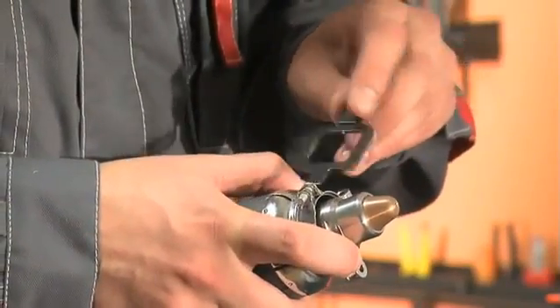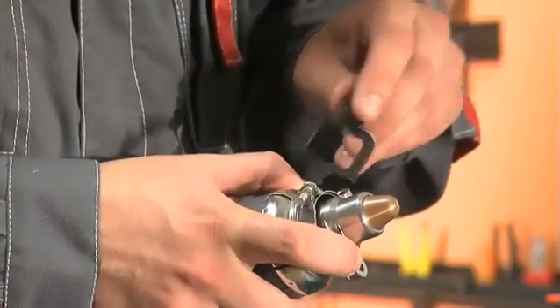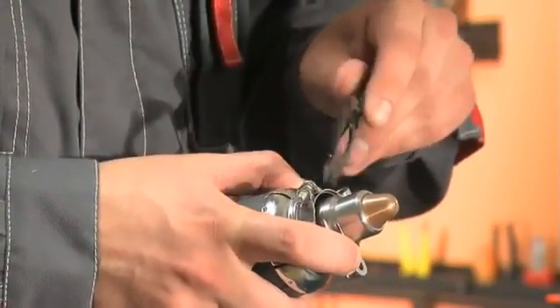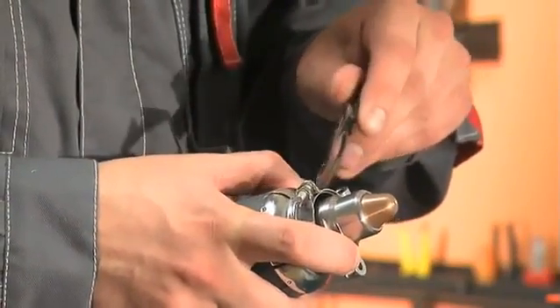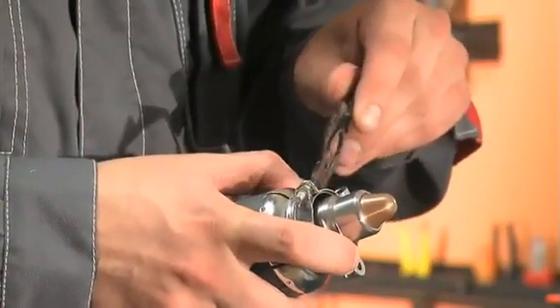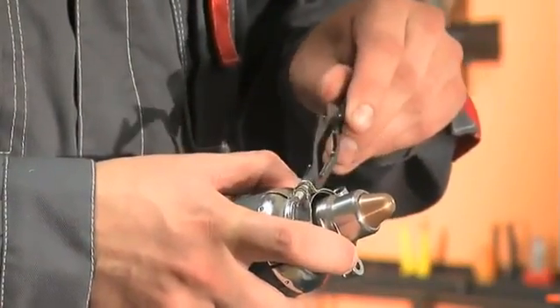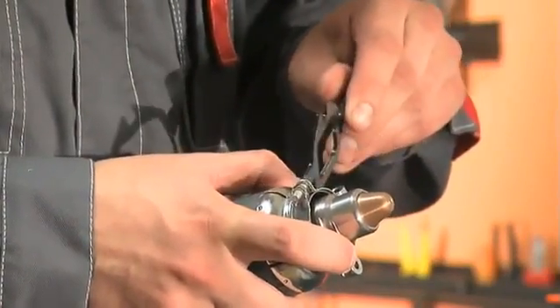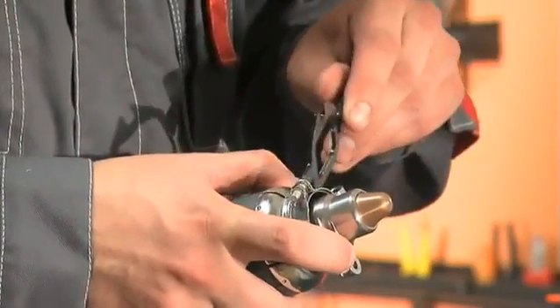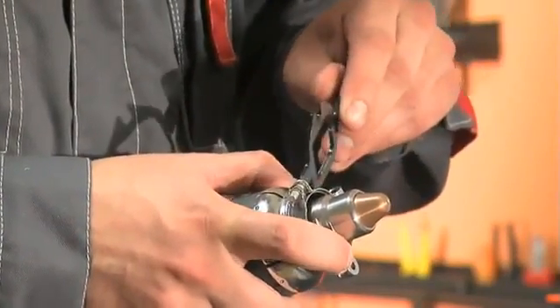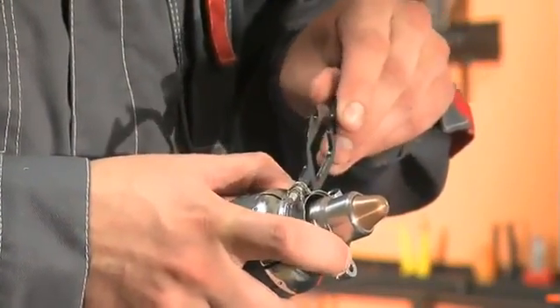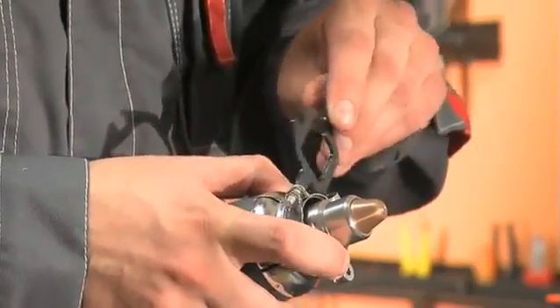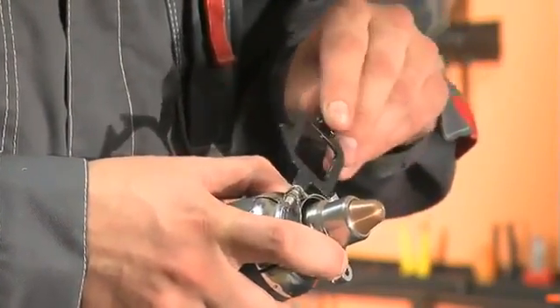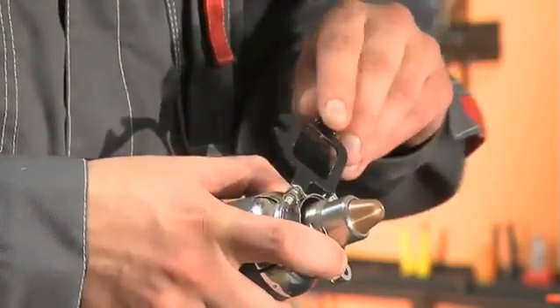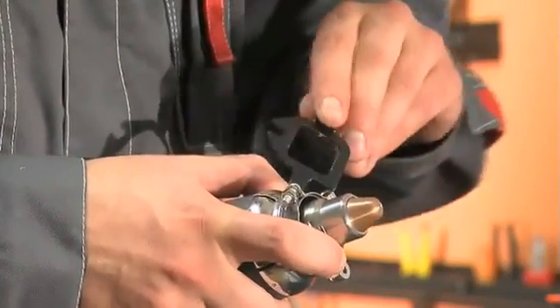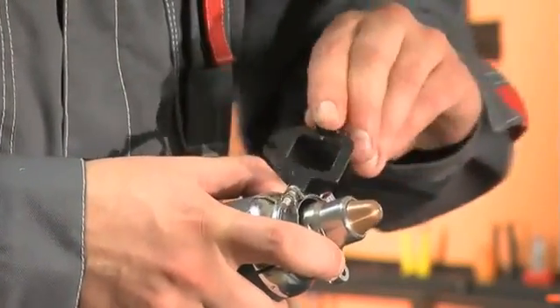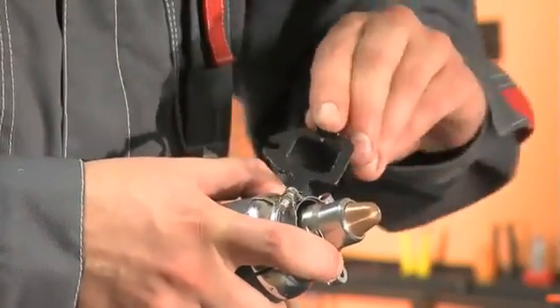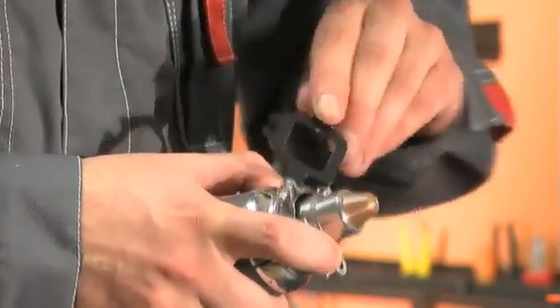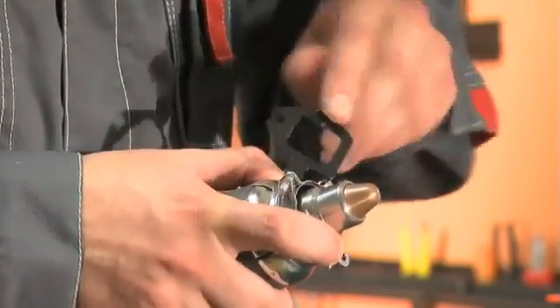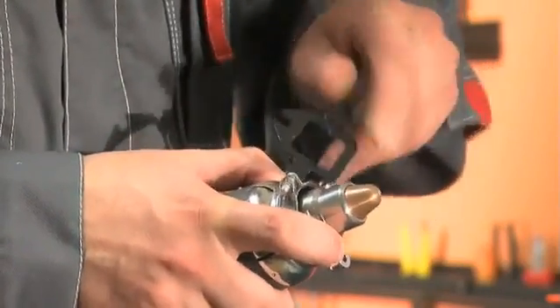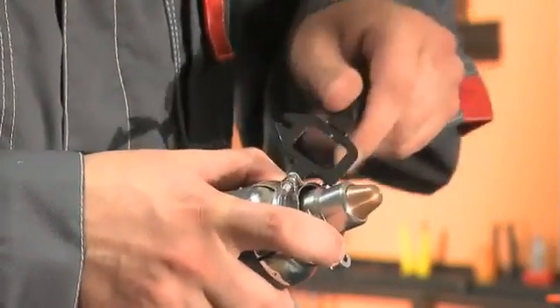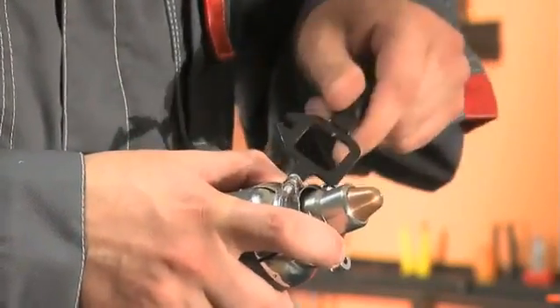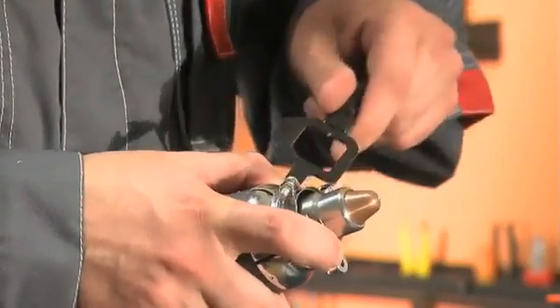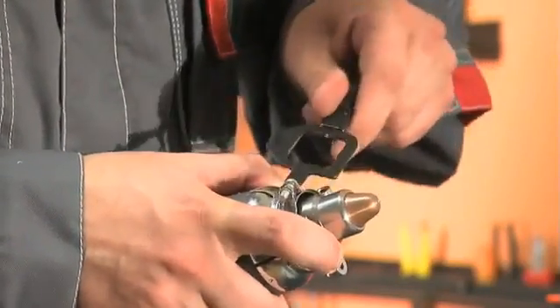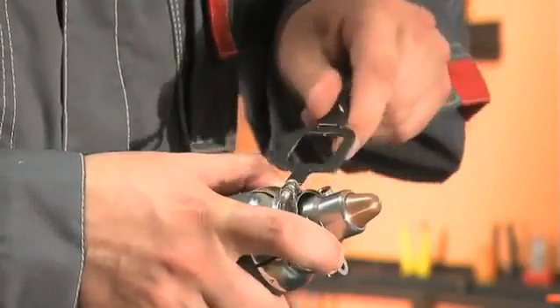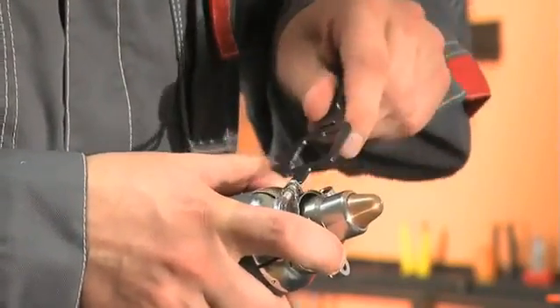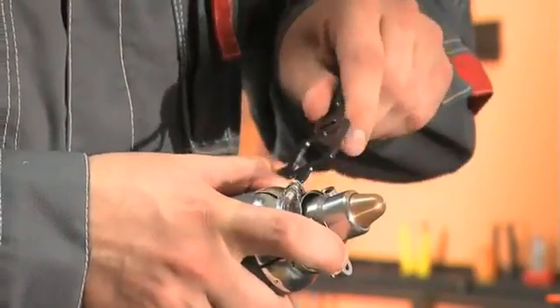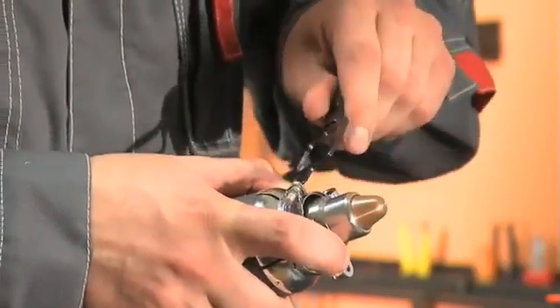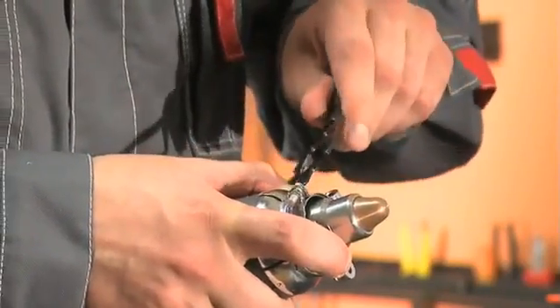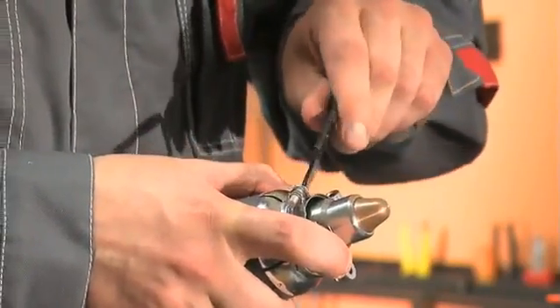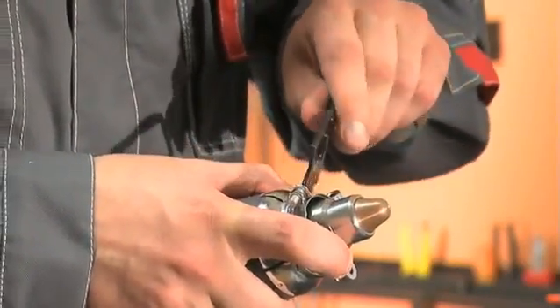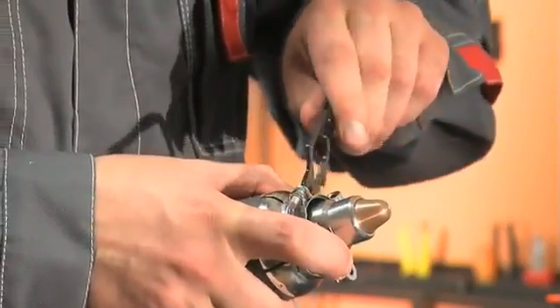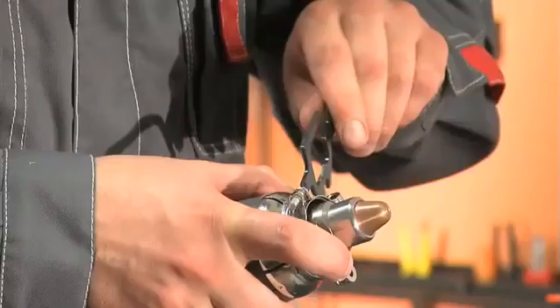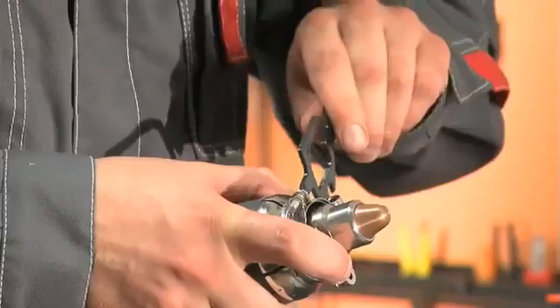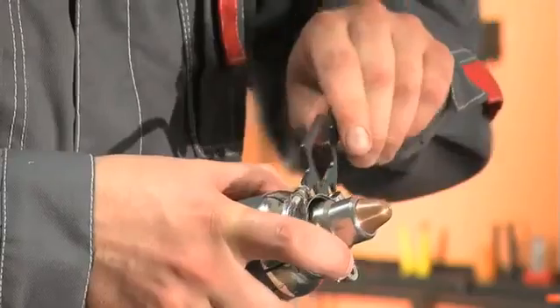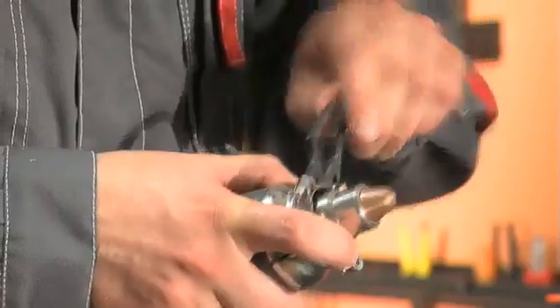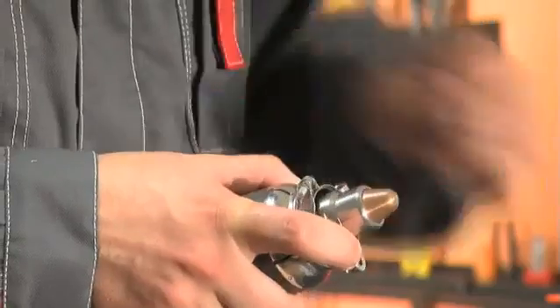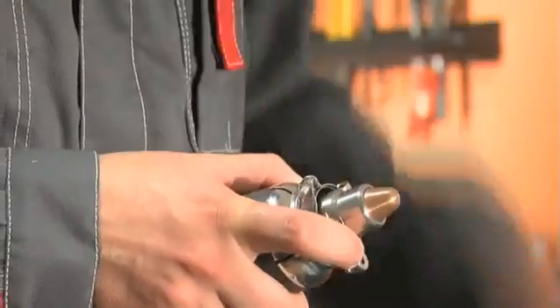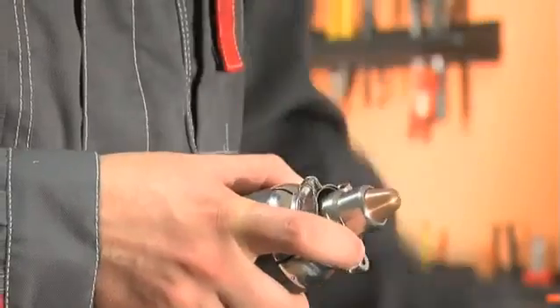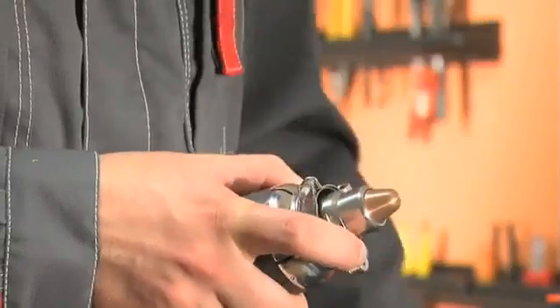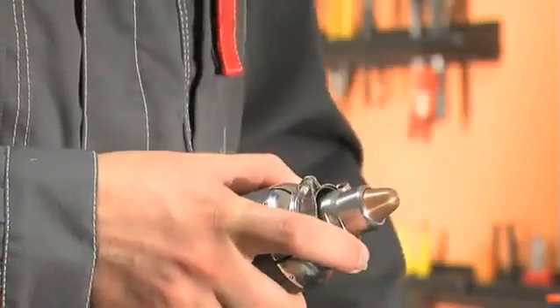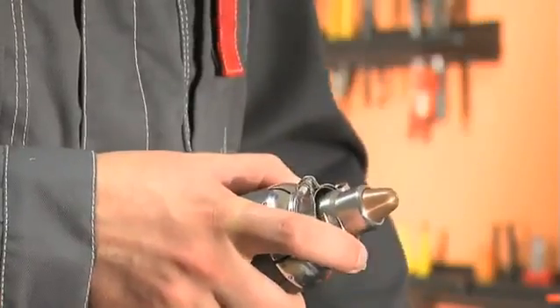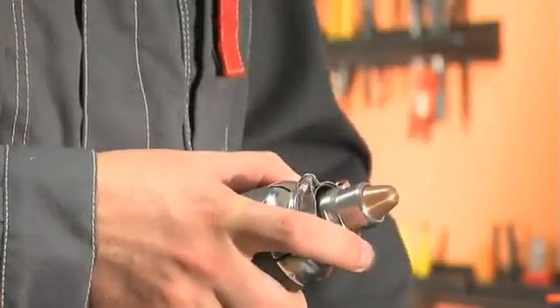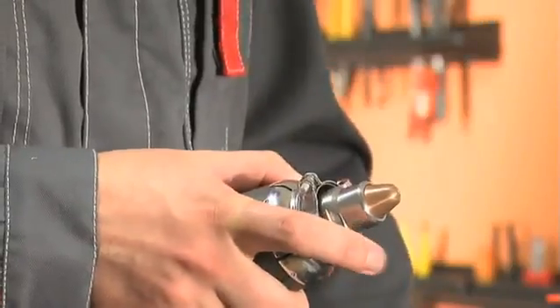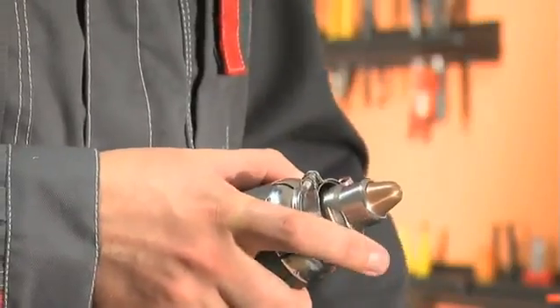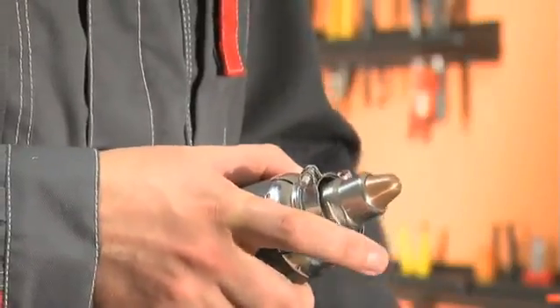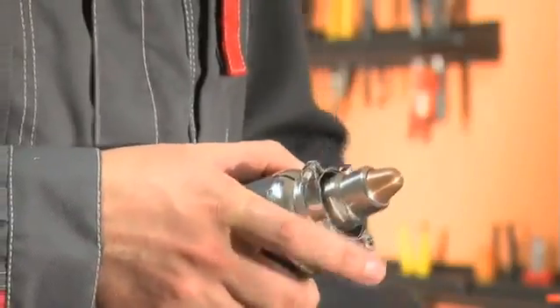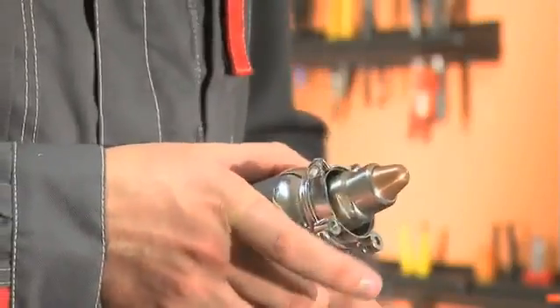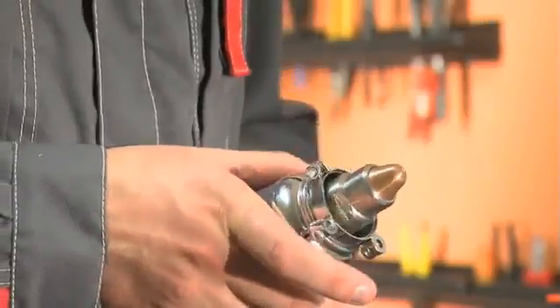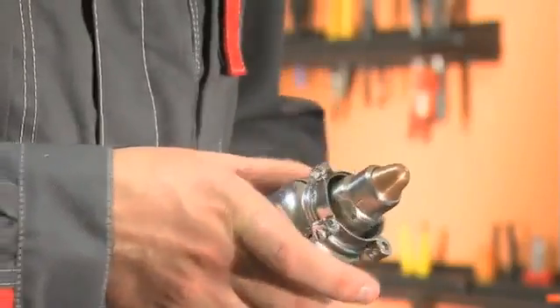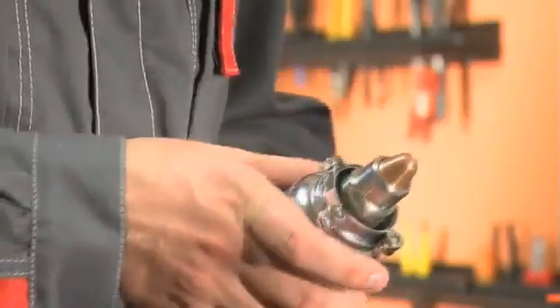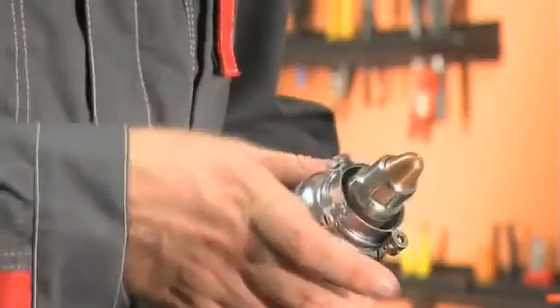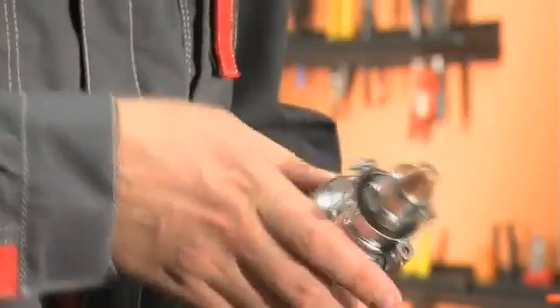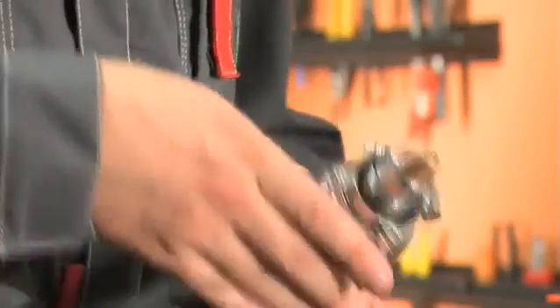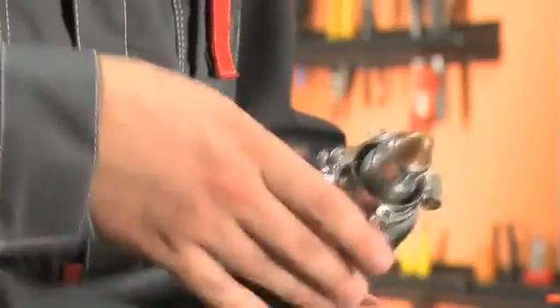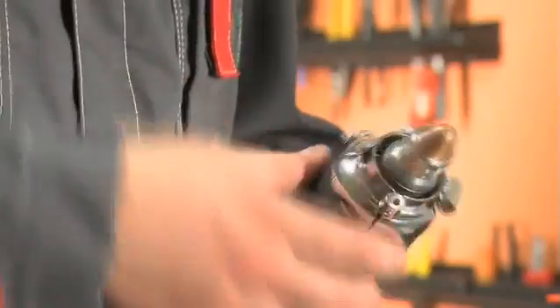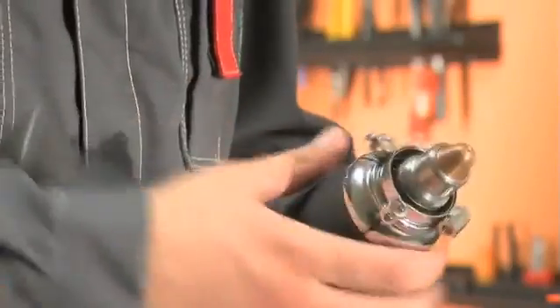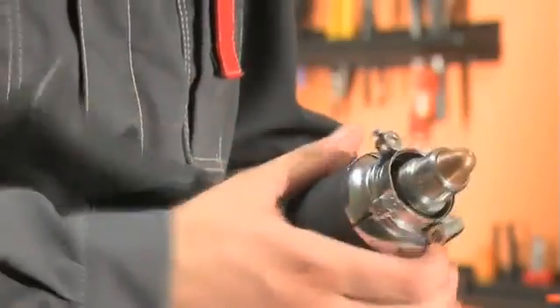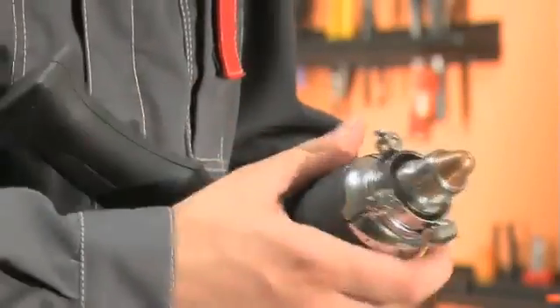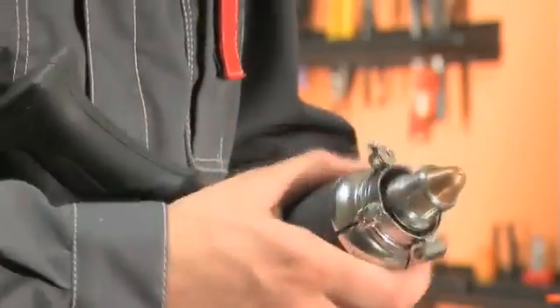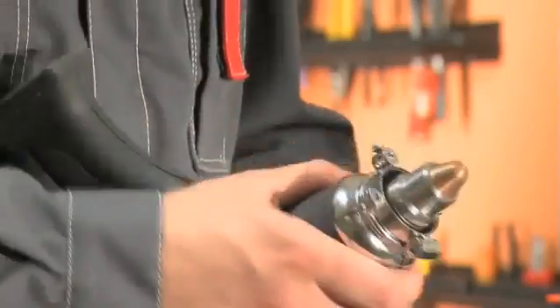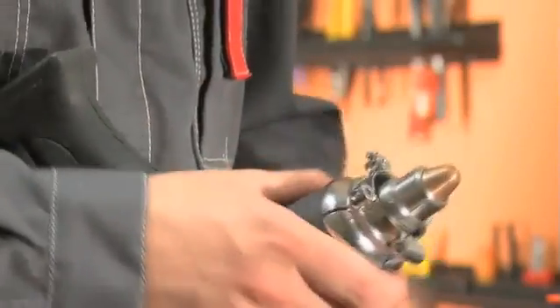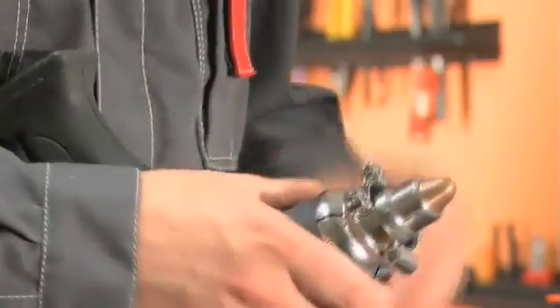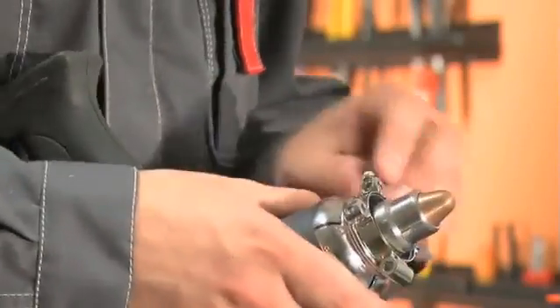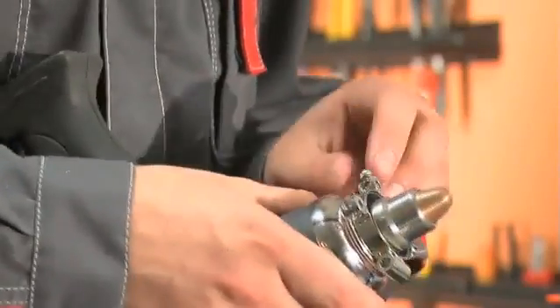For cutting round openings, you can fasten the compass onto the torch clamp bracket for your convenience.